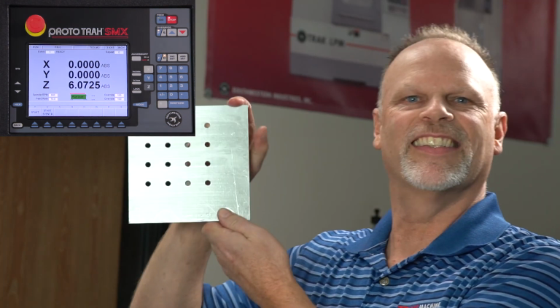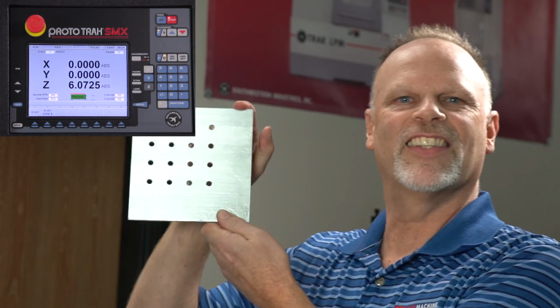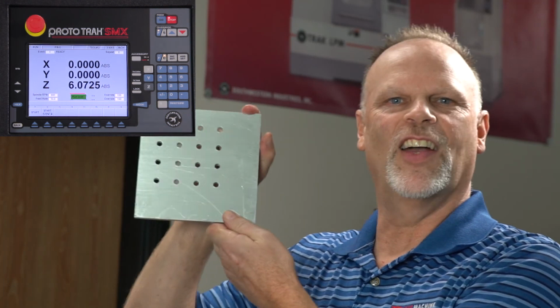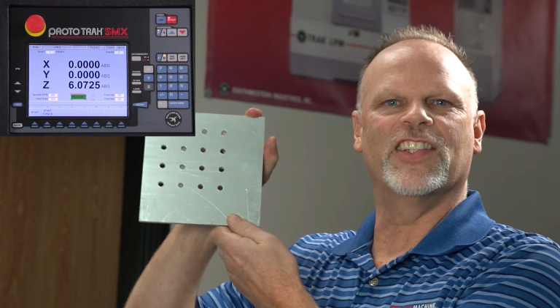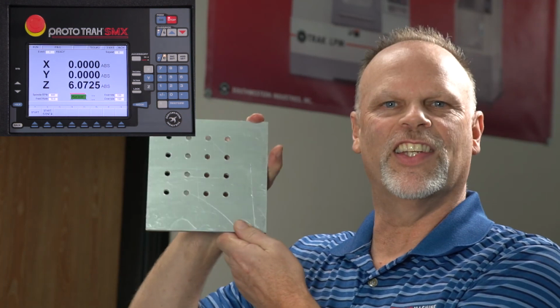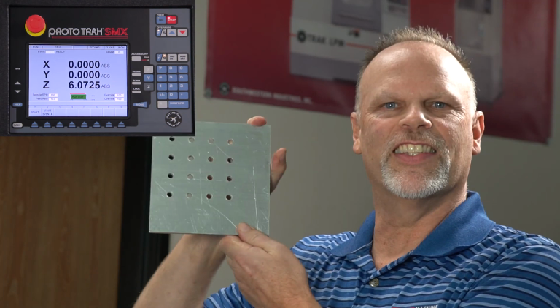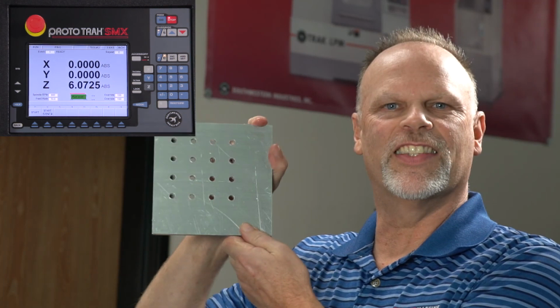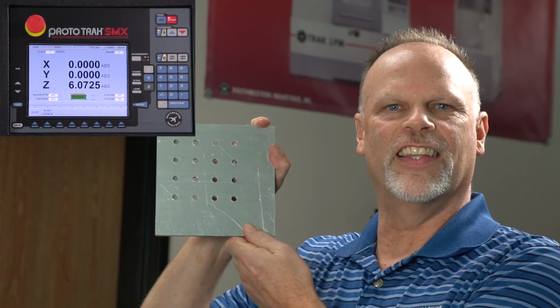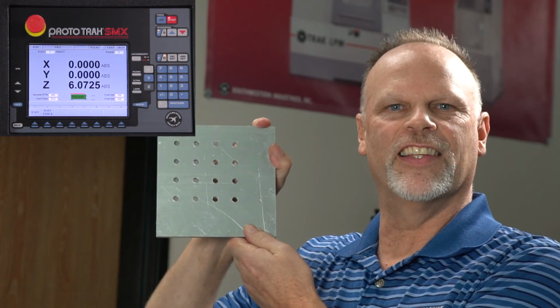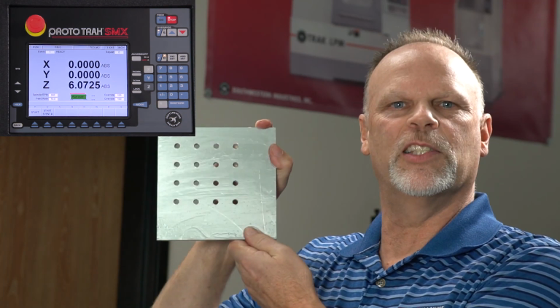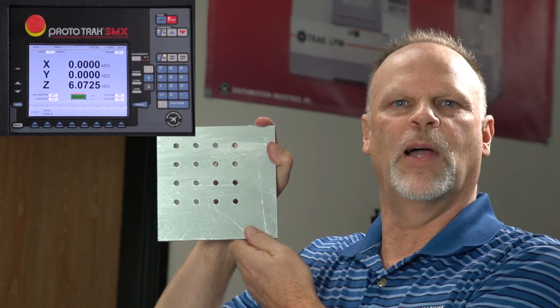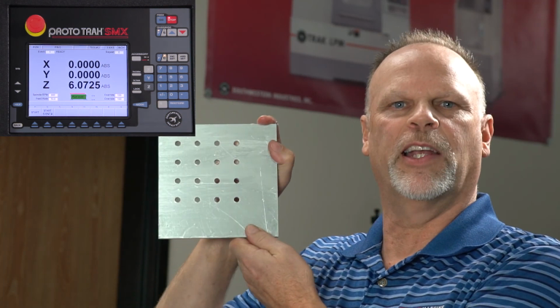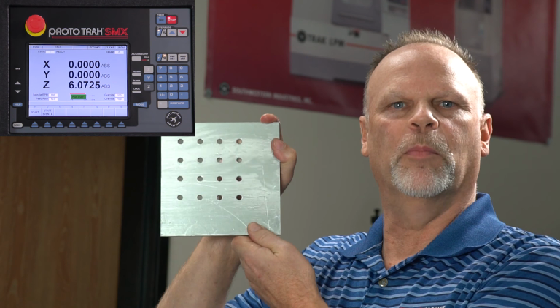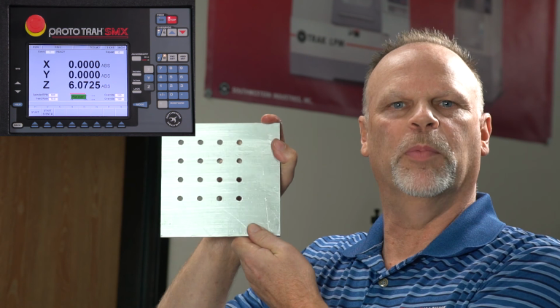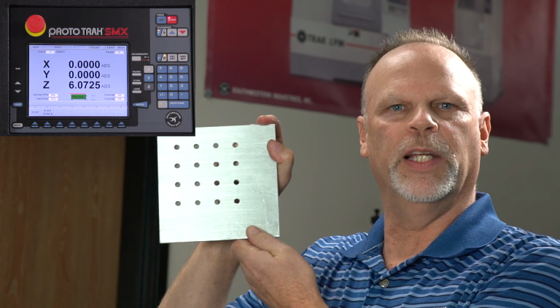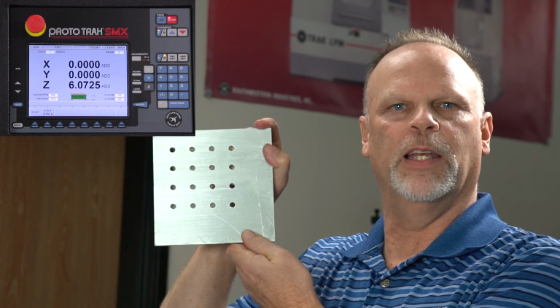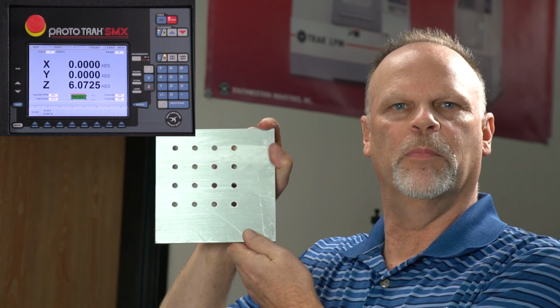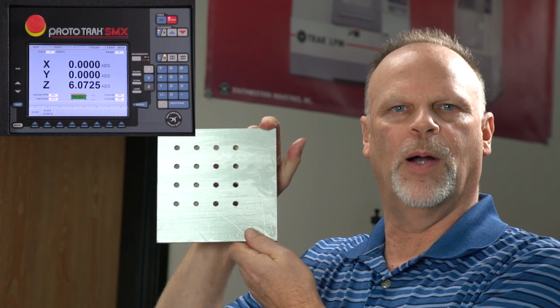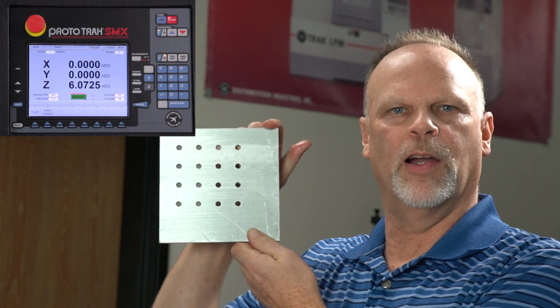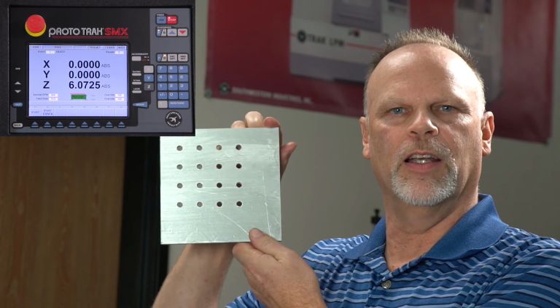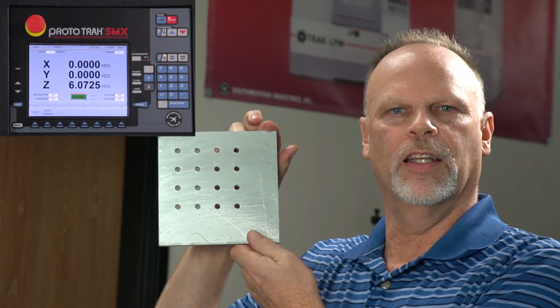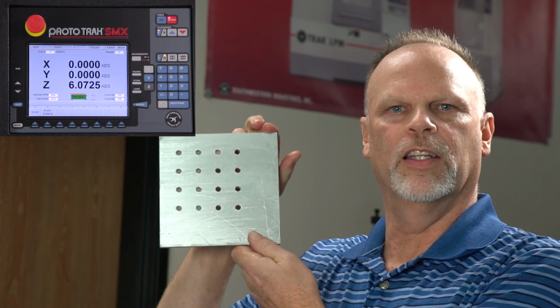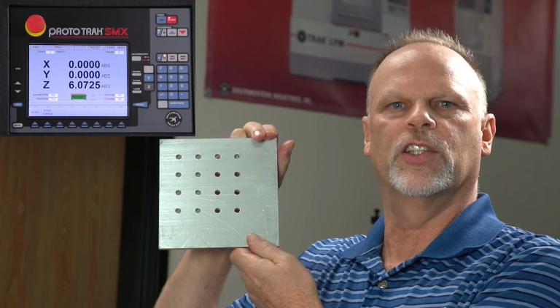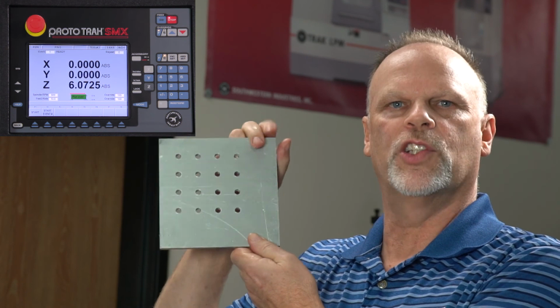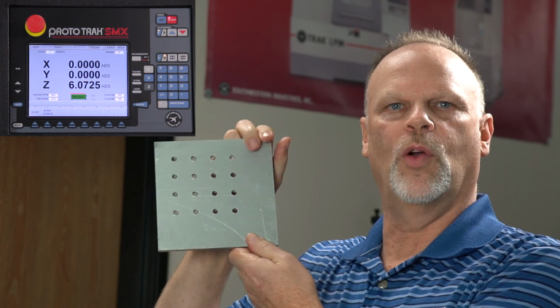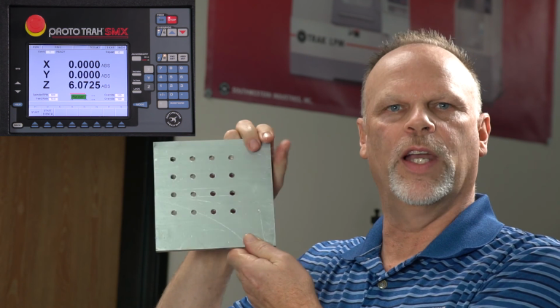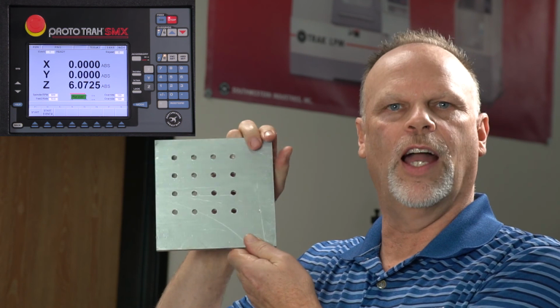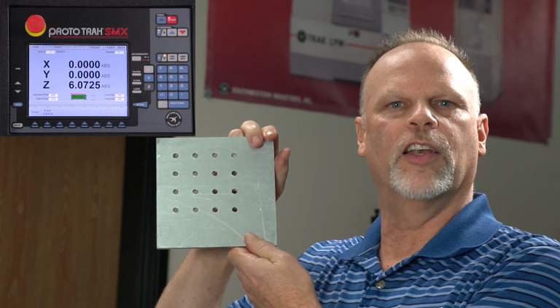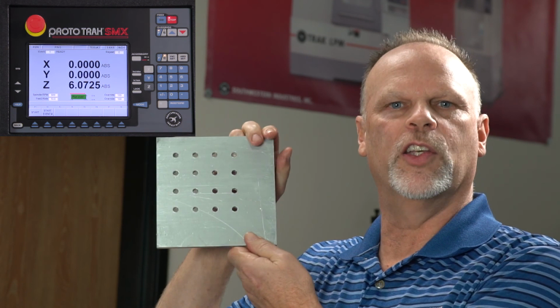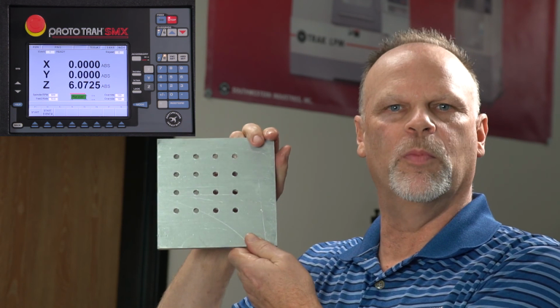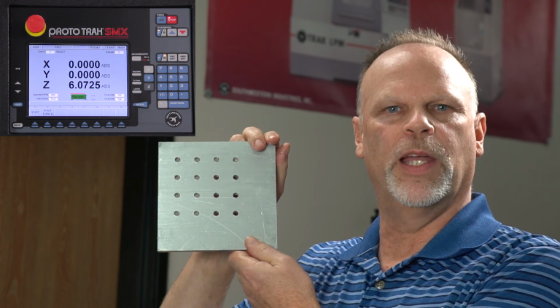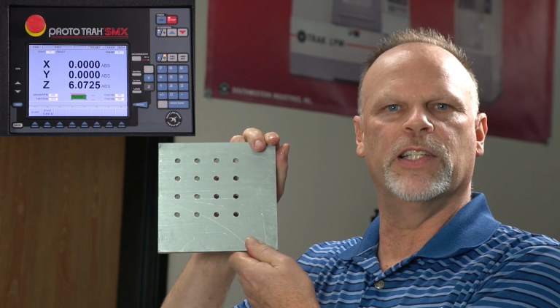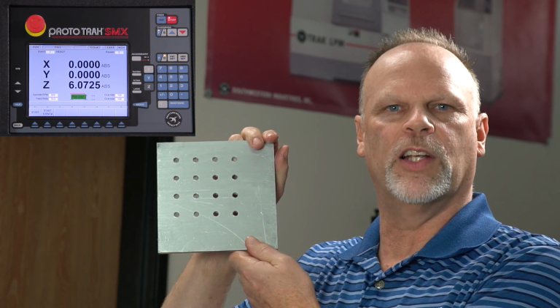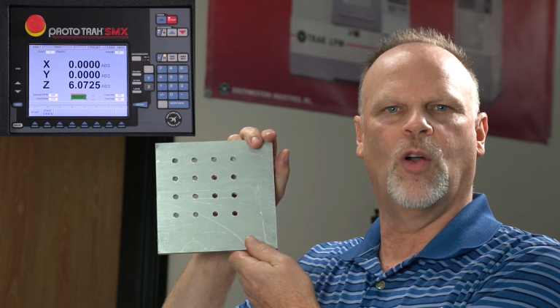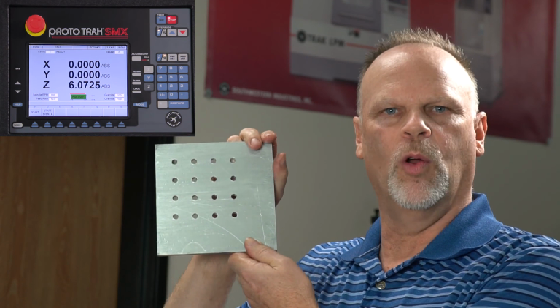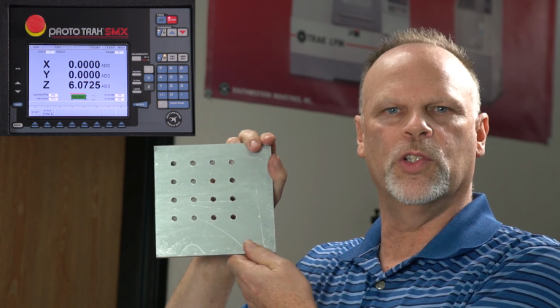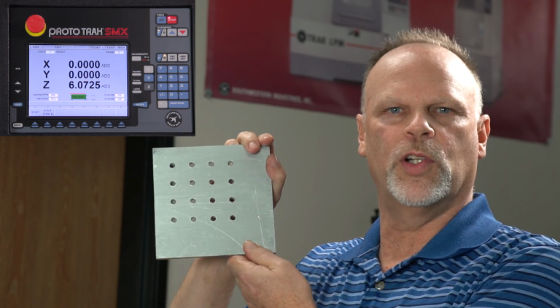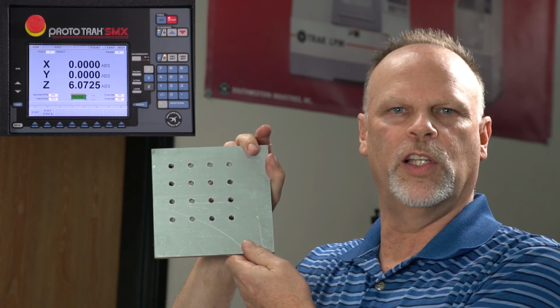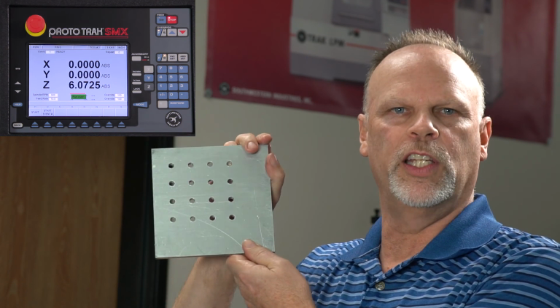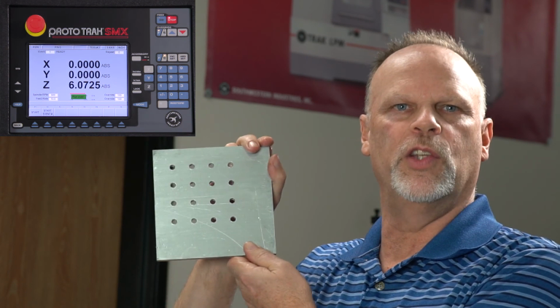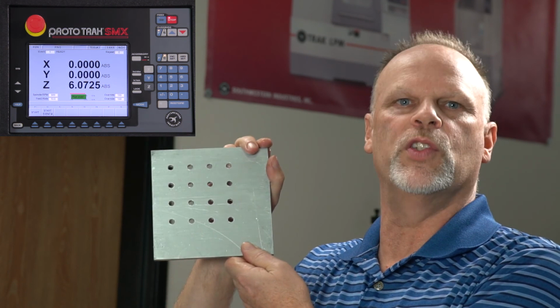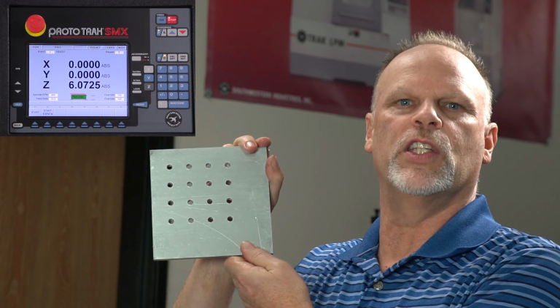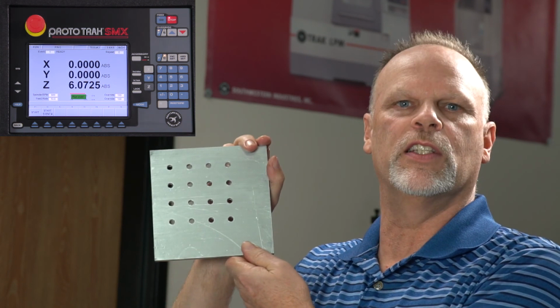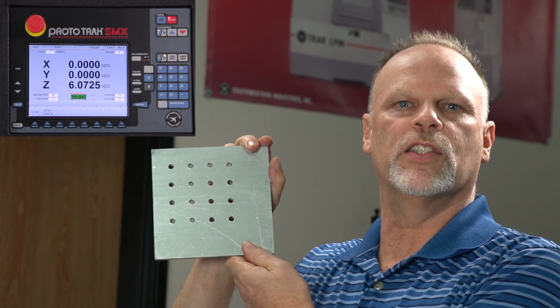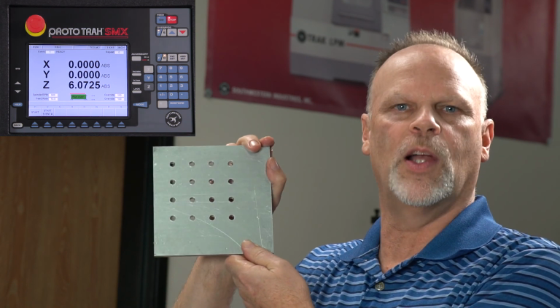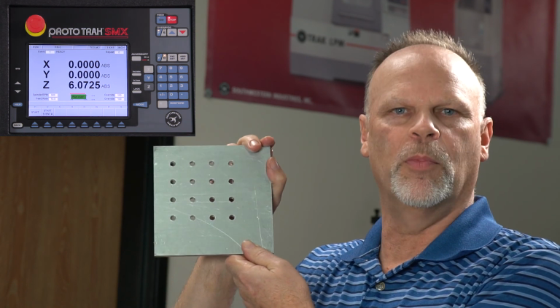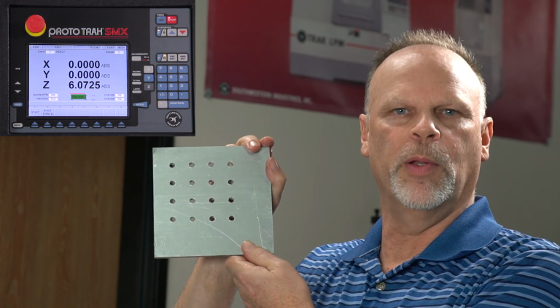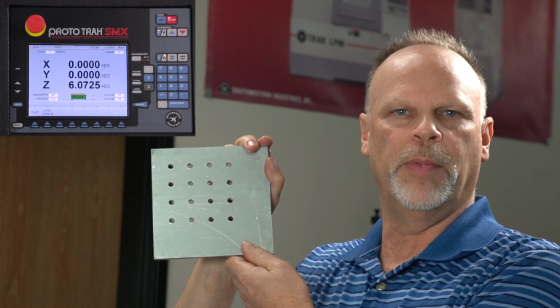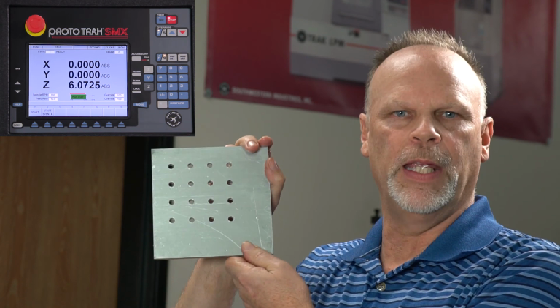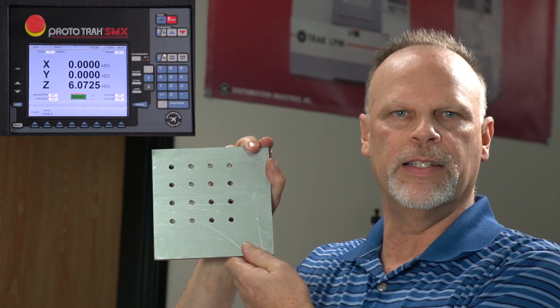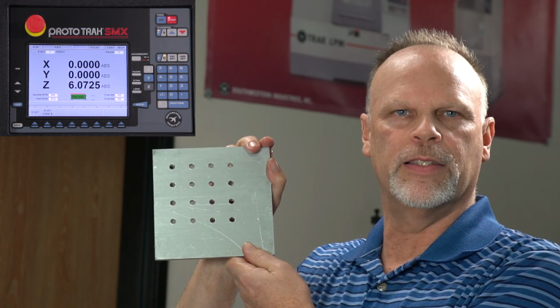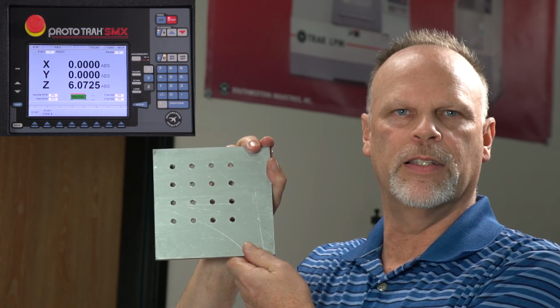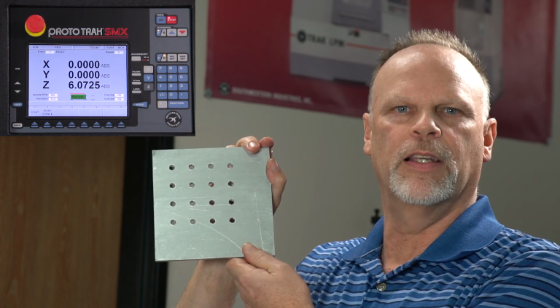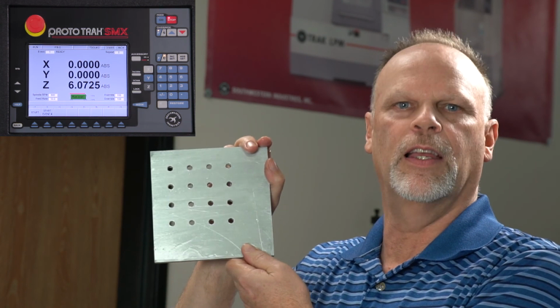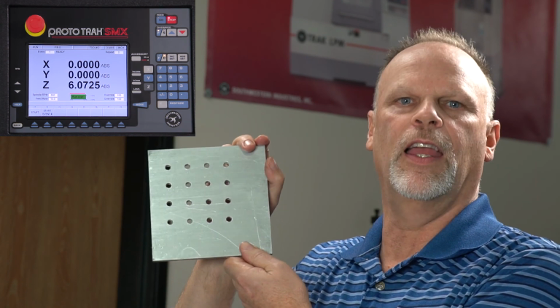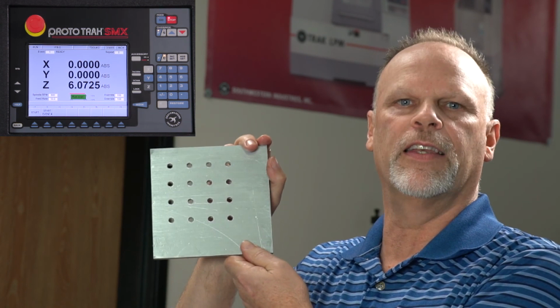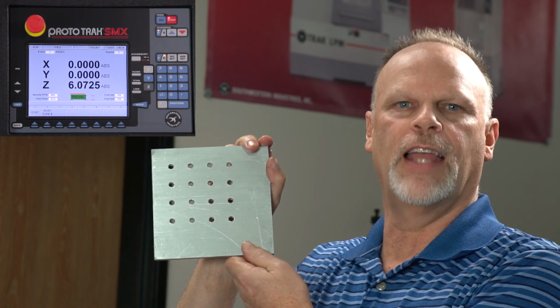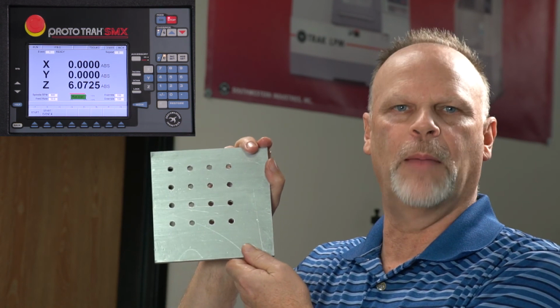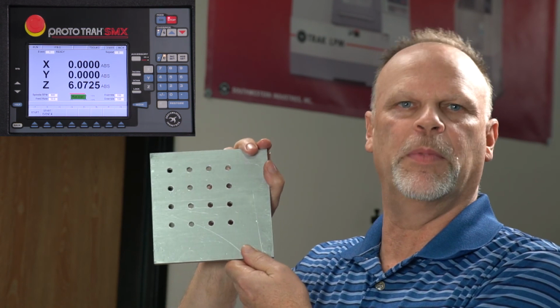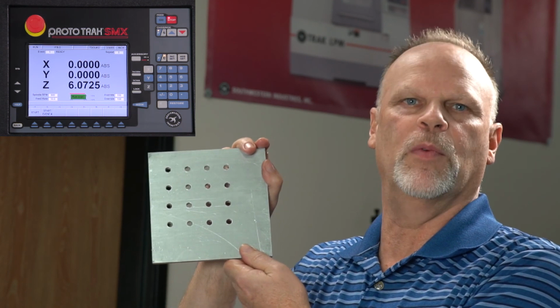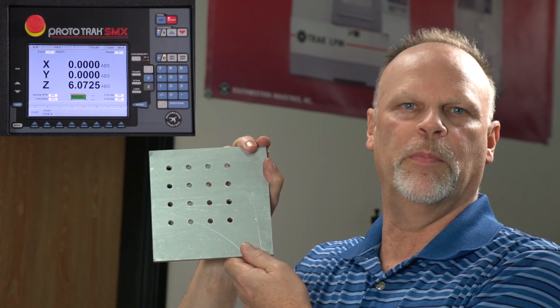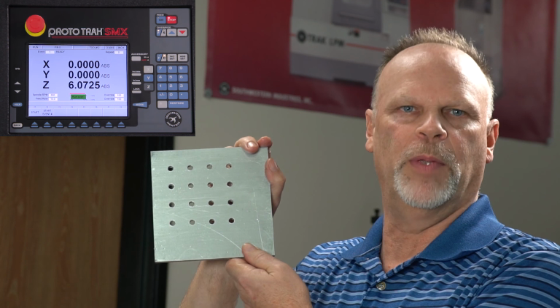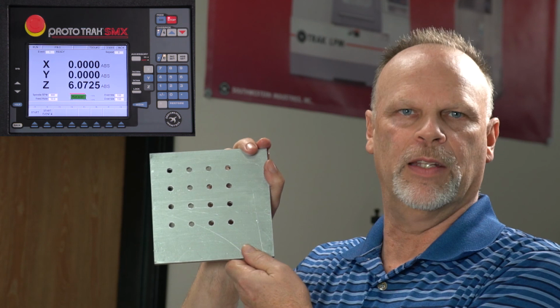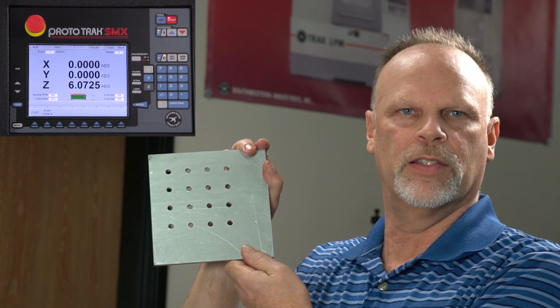As you can see, this is my completed part, showing how to do basic hole drilling using sub repeats and copy repeats.